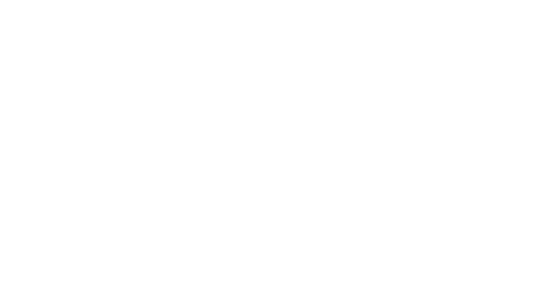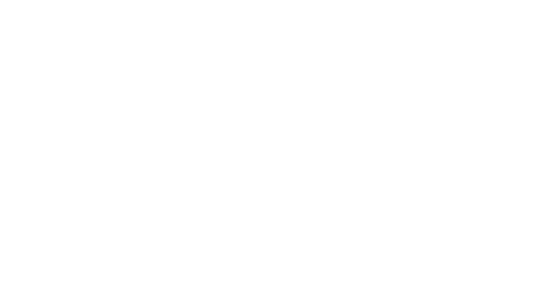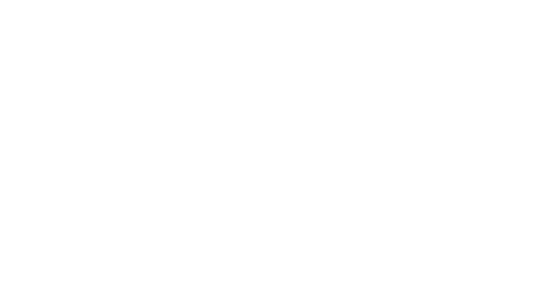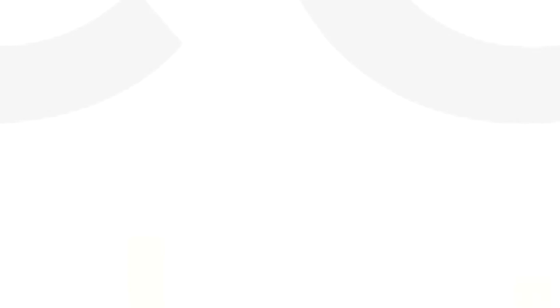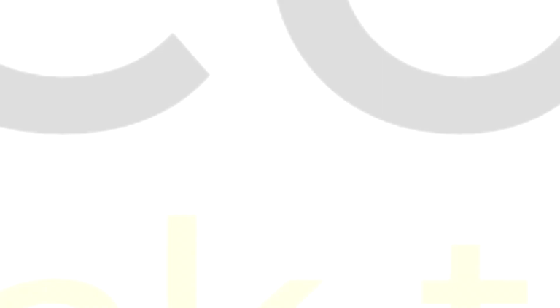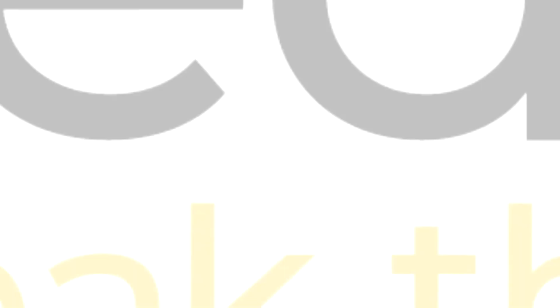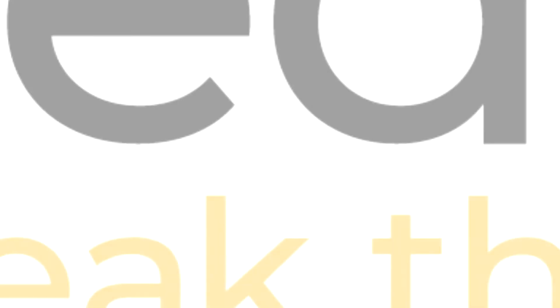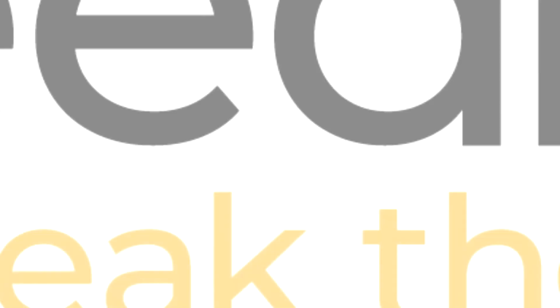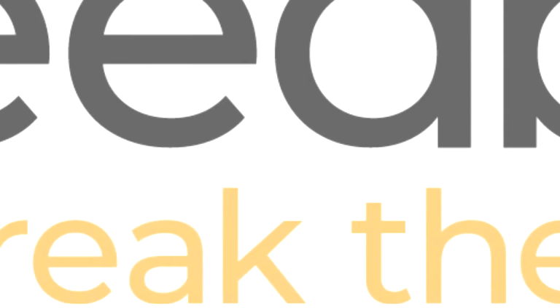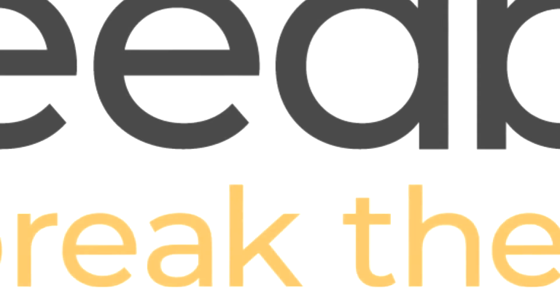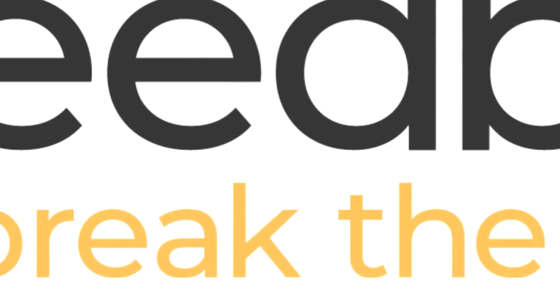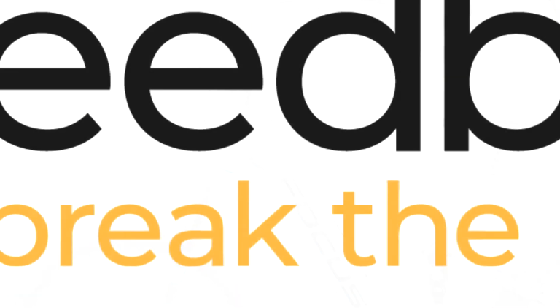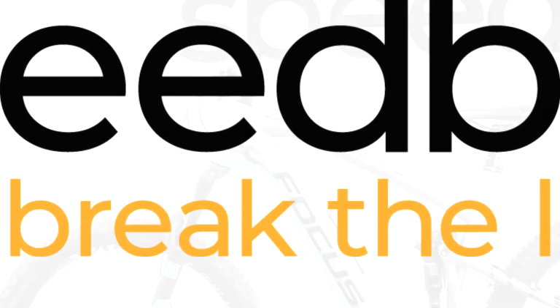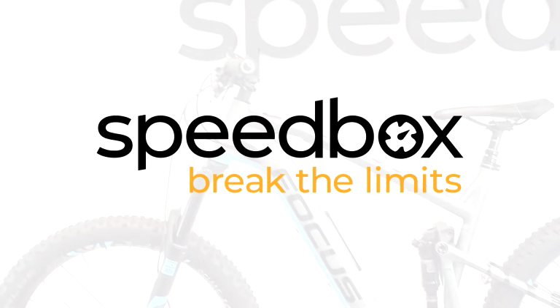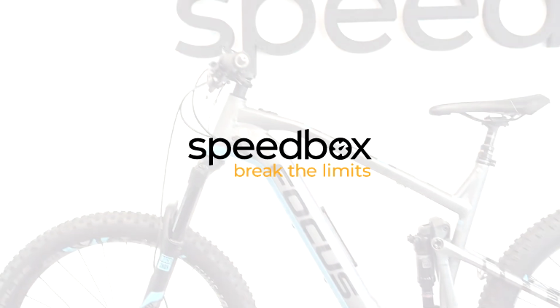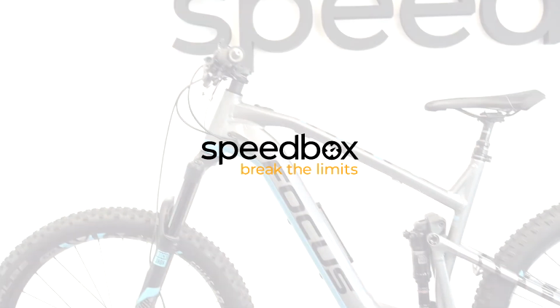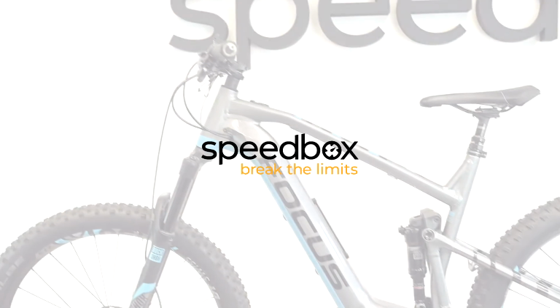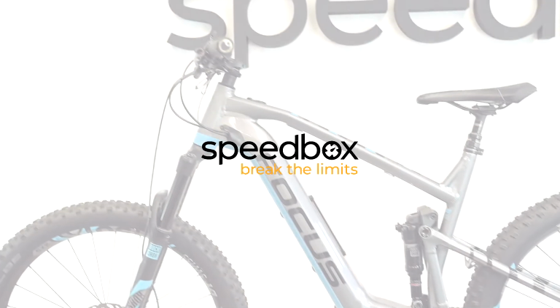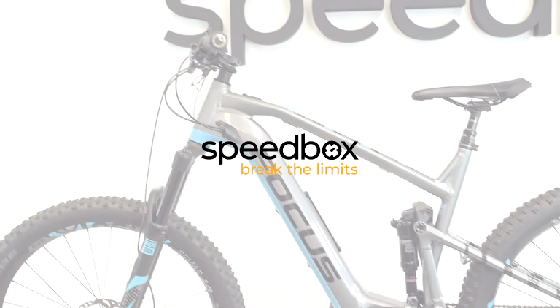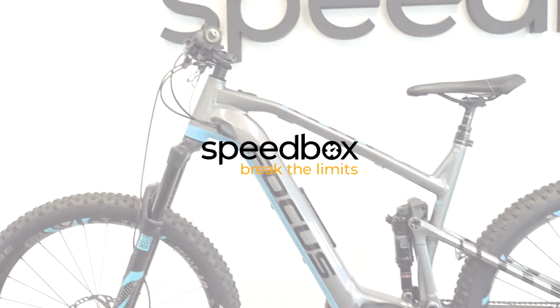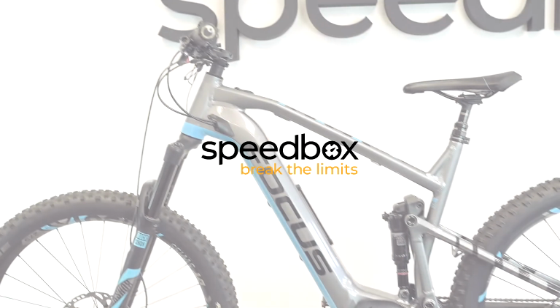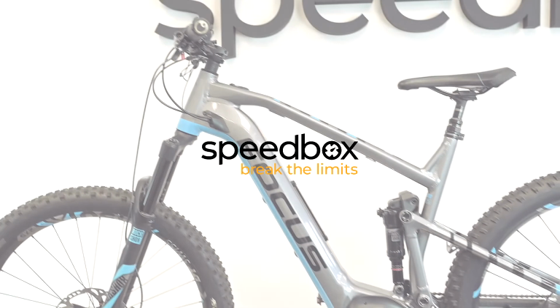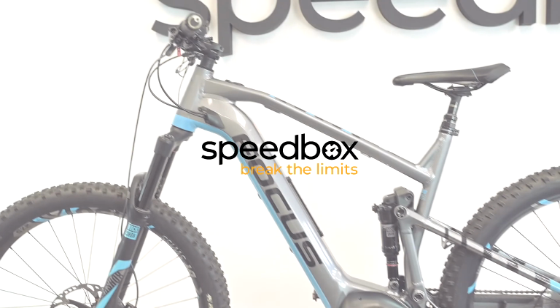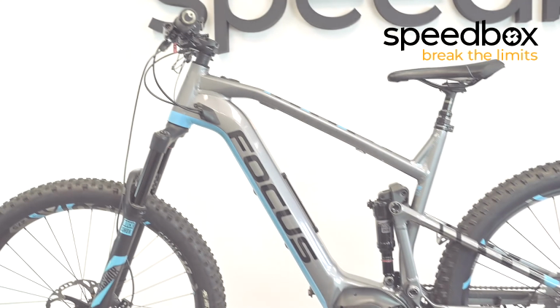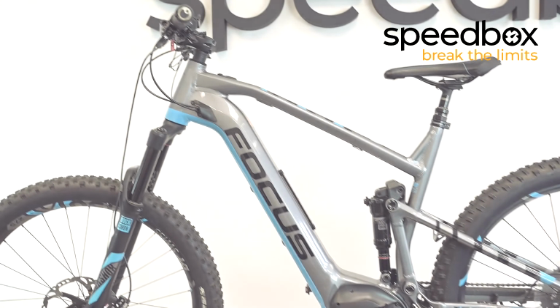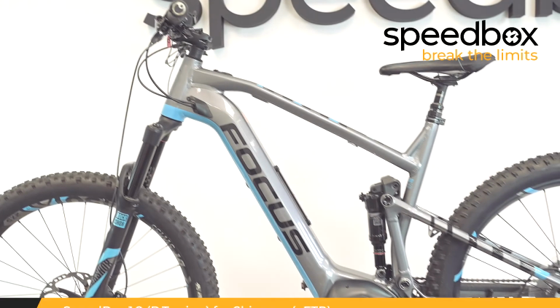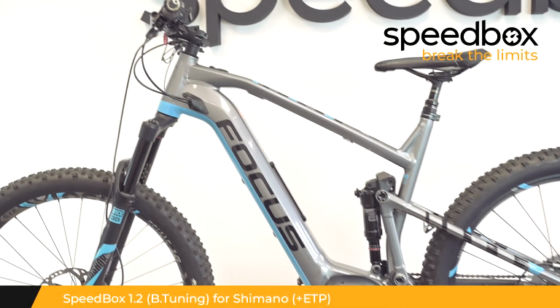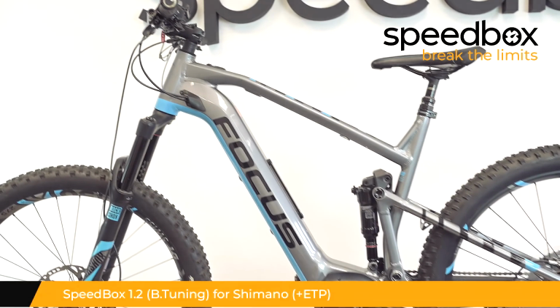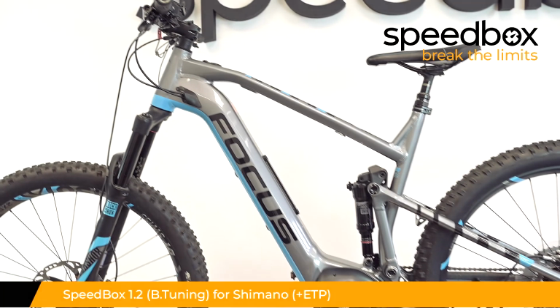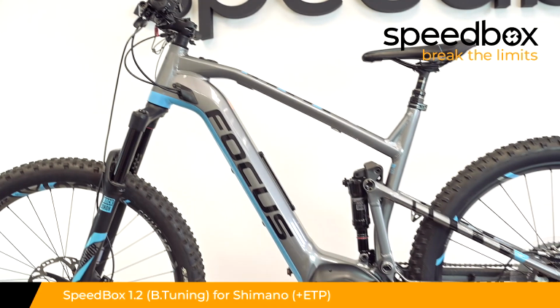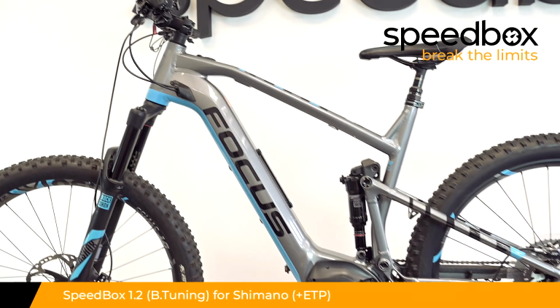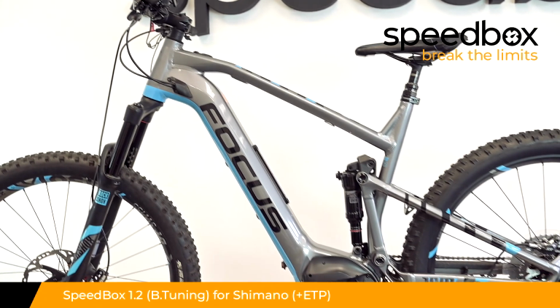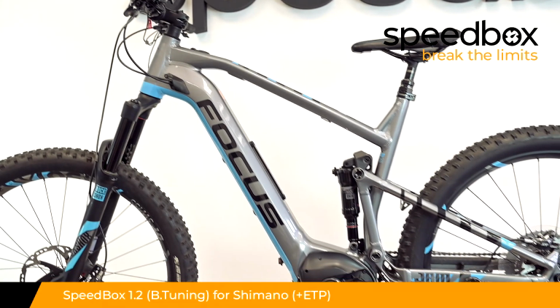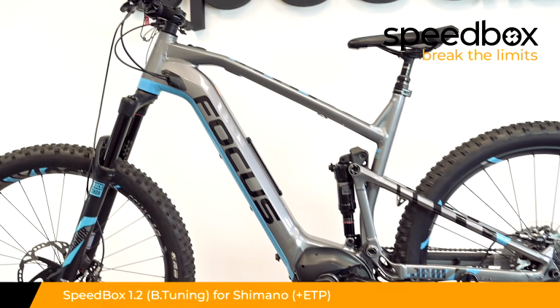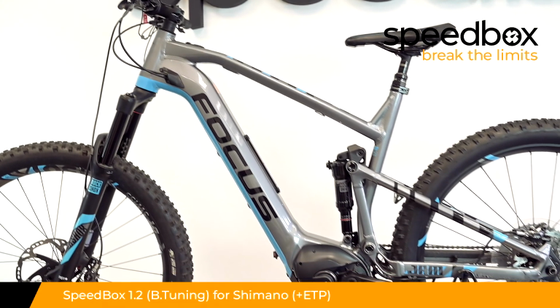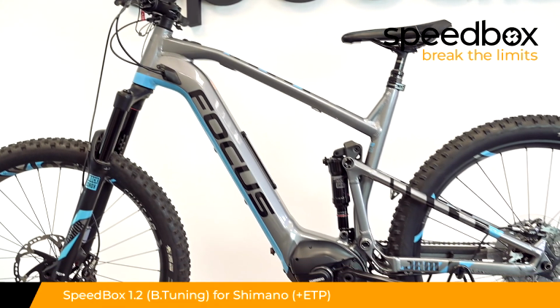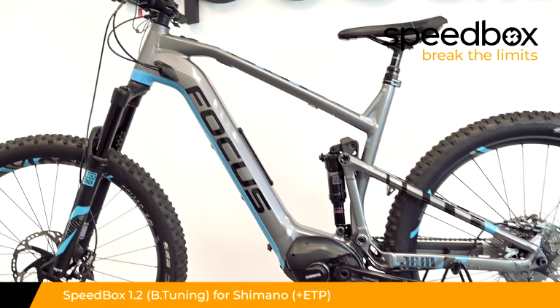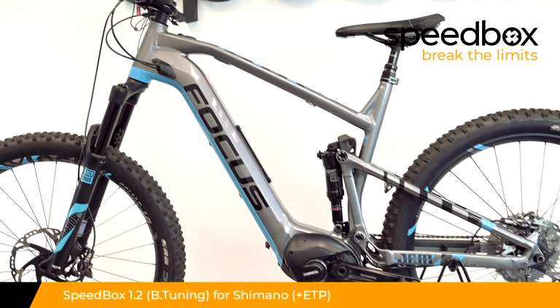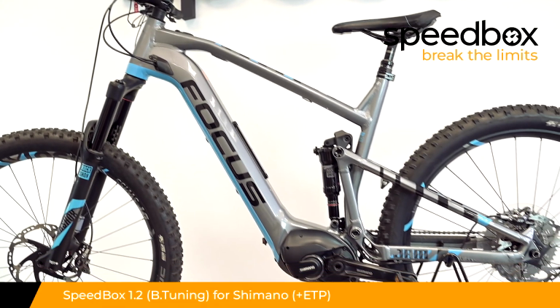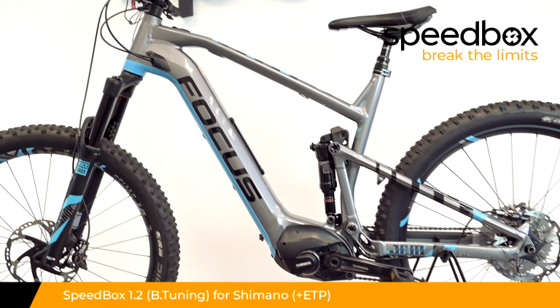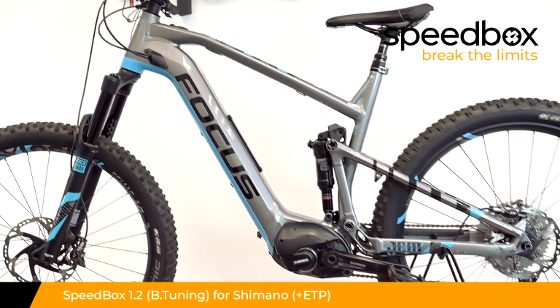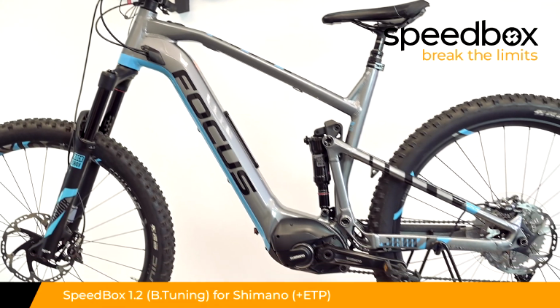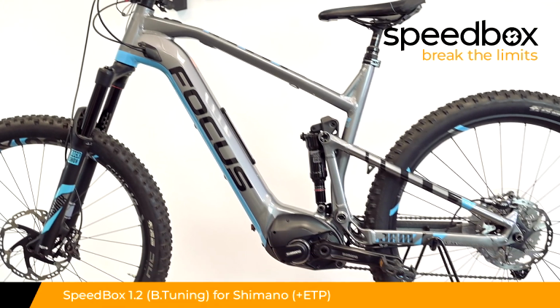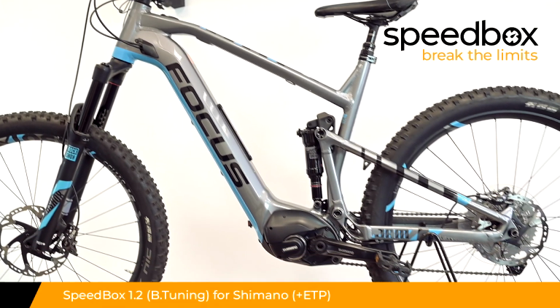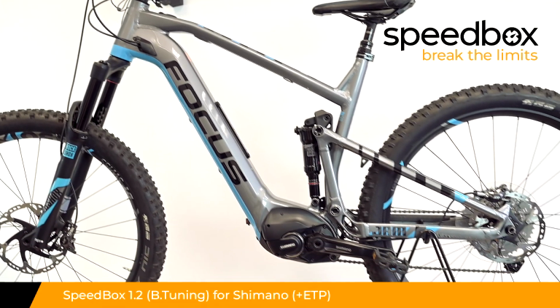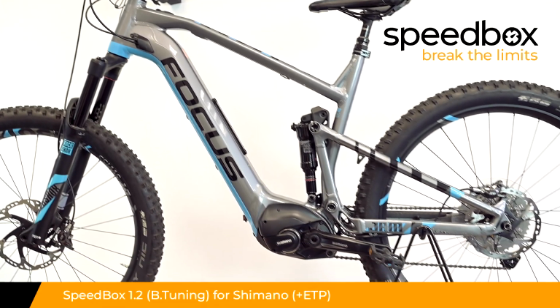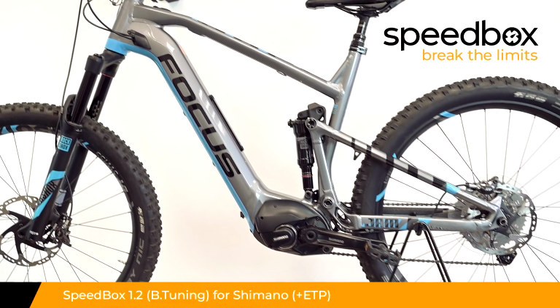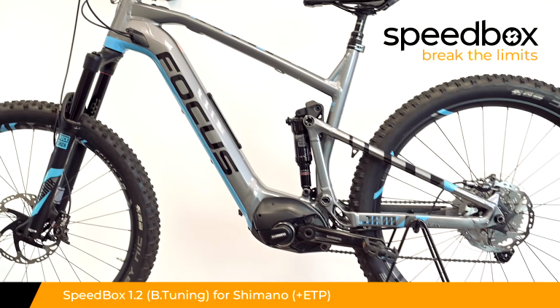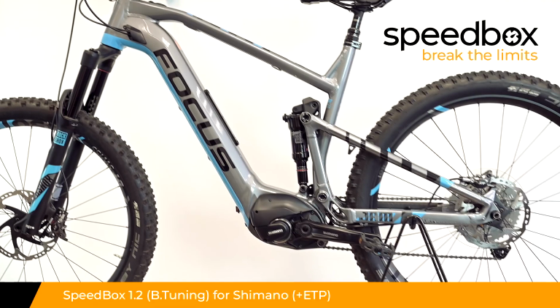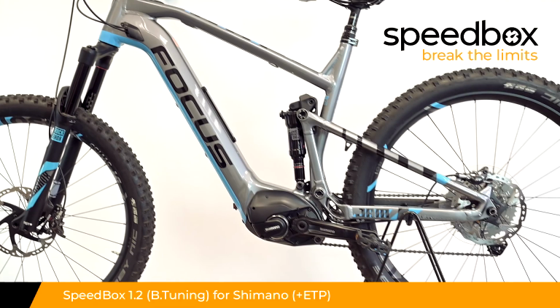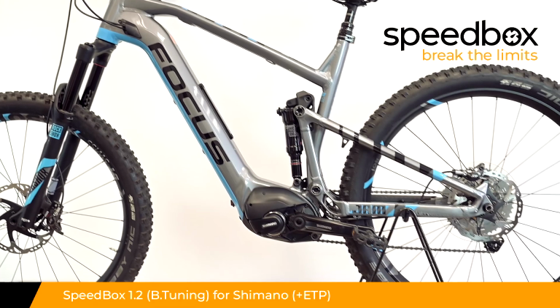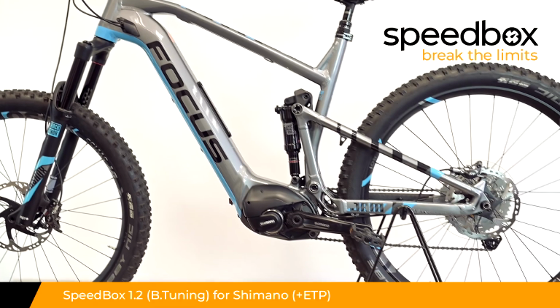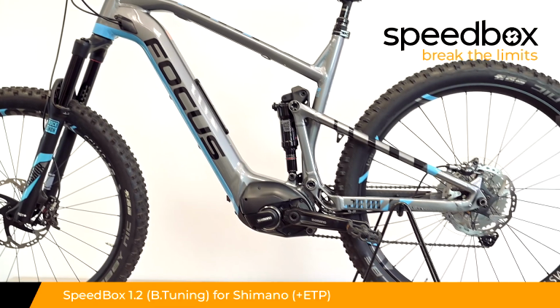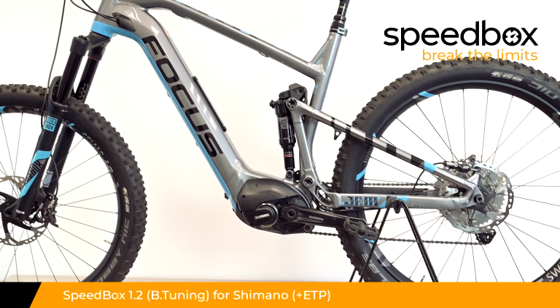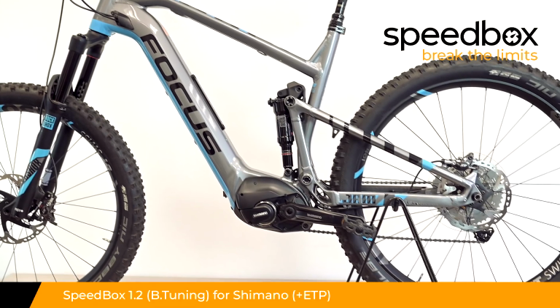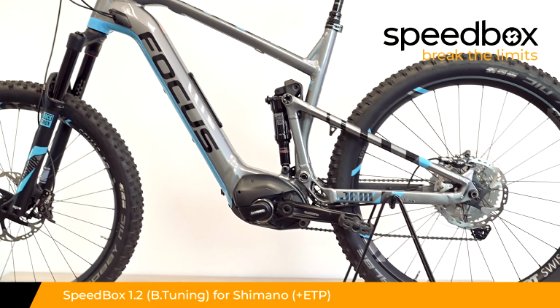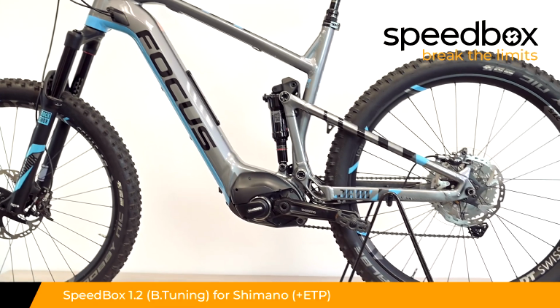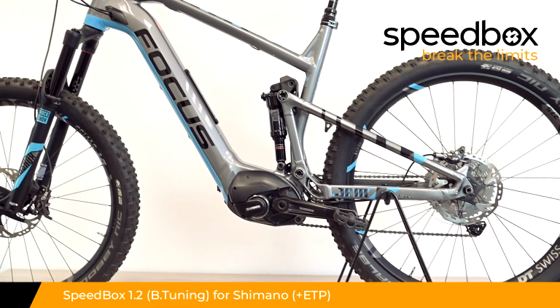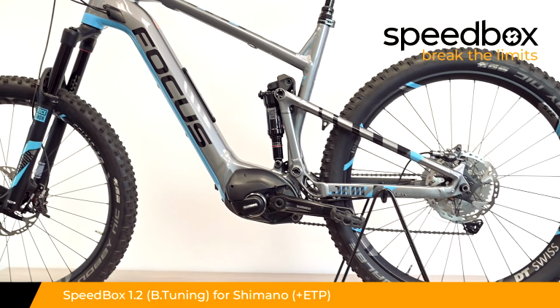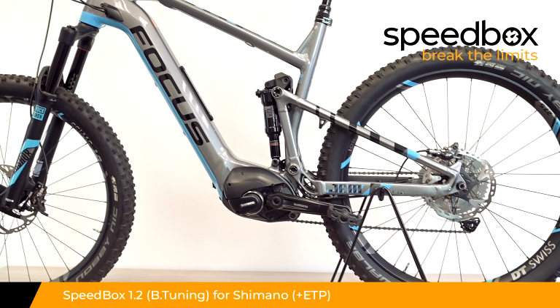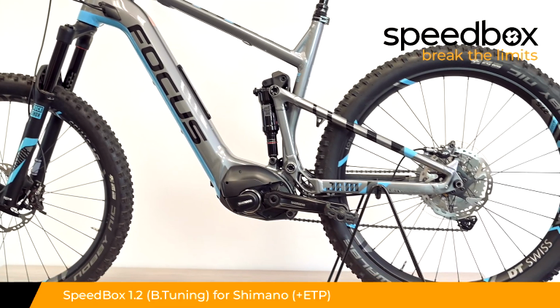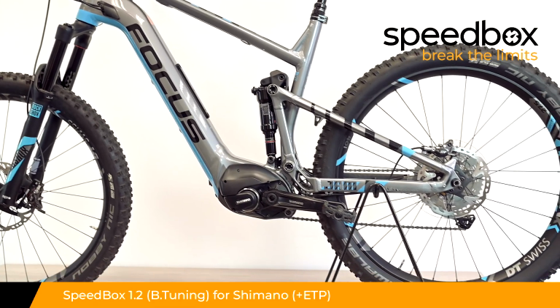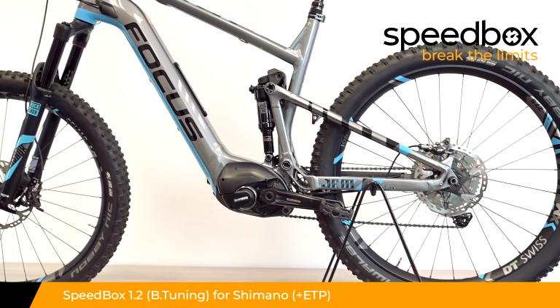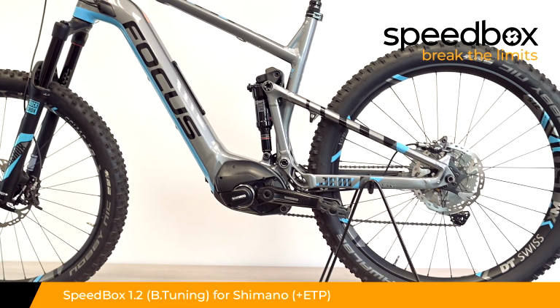Speedbox. Break the limits. Speedbox 1.2 for Shimano. Optional with B-tuning and plus ETP.